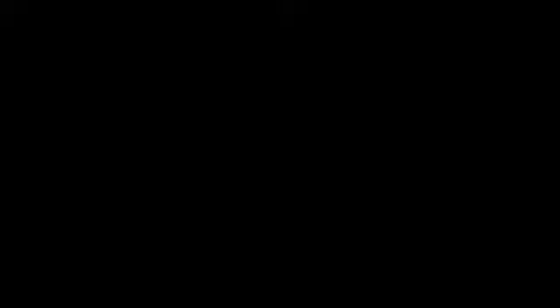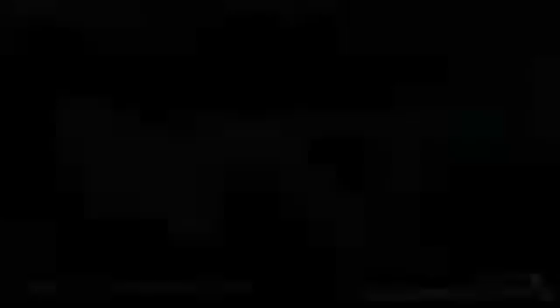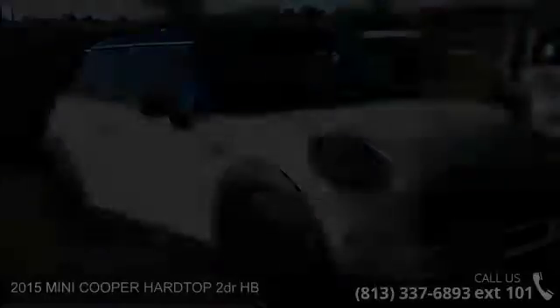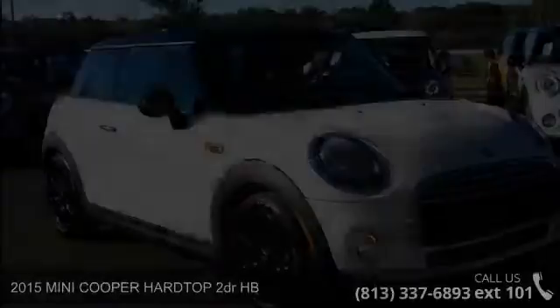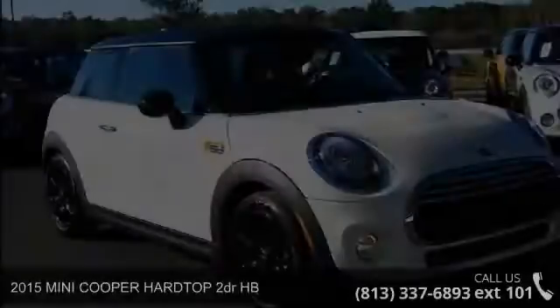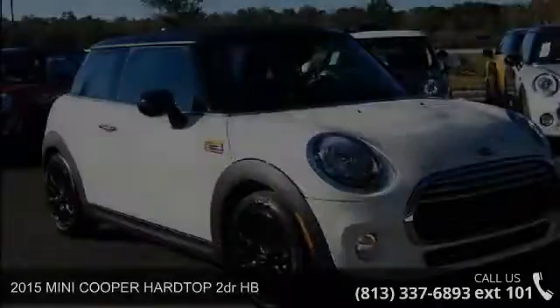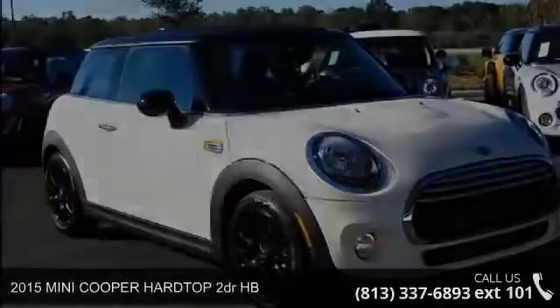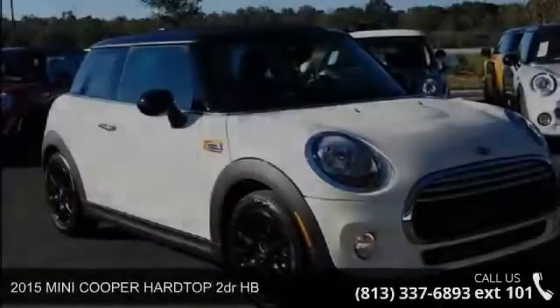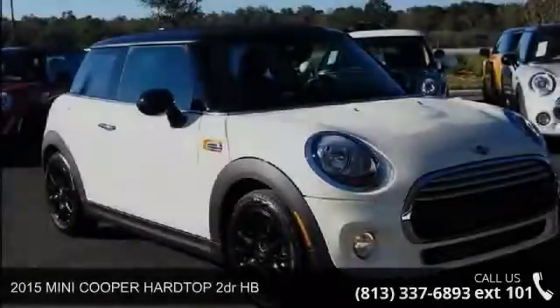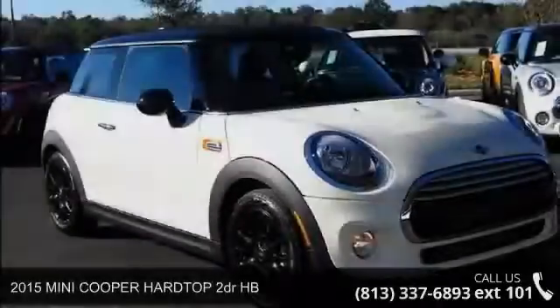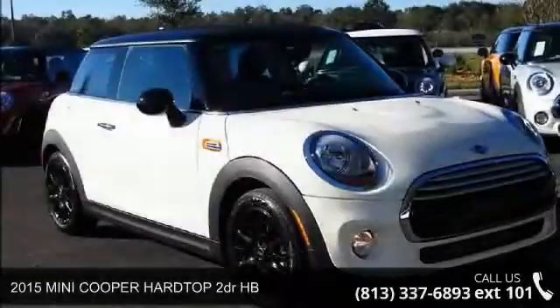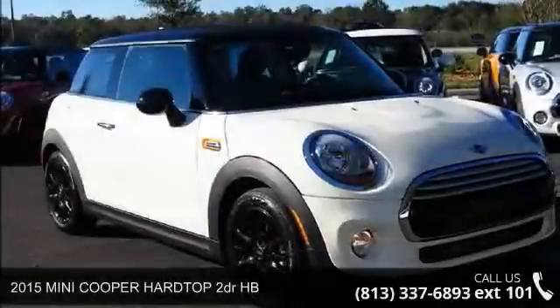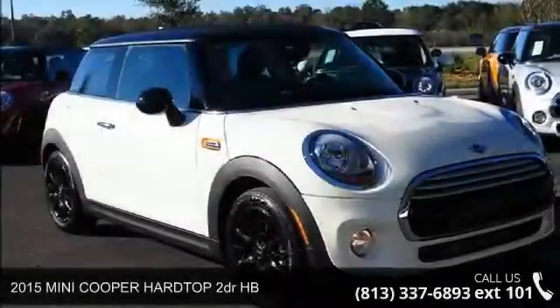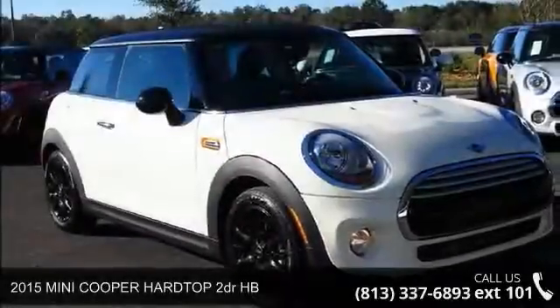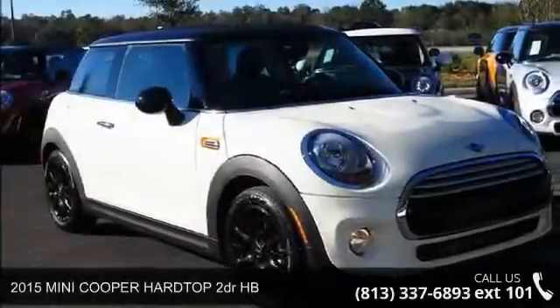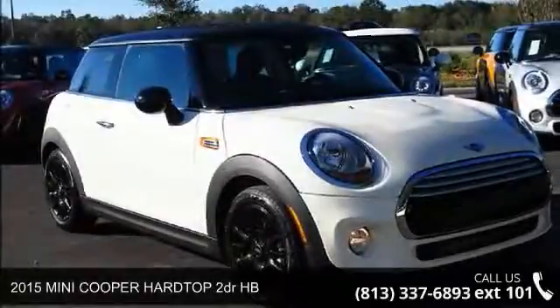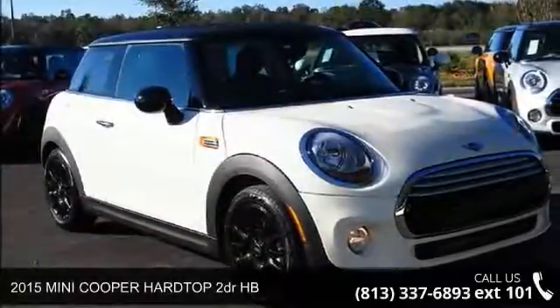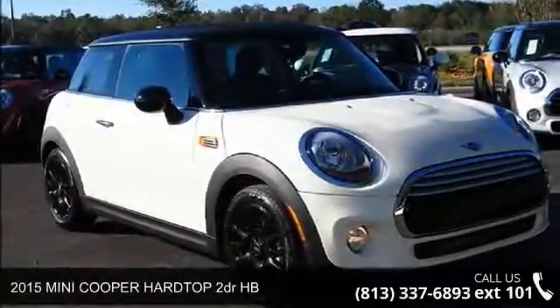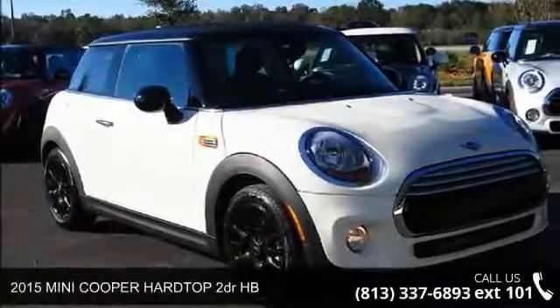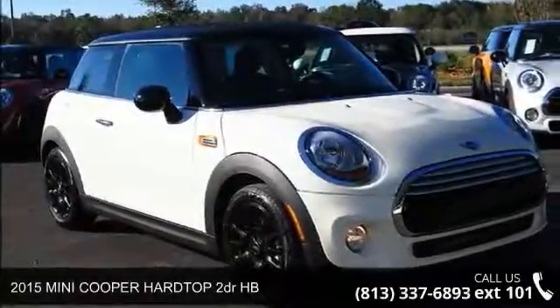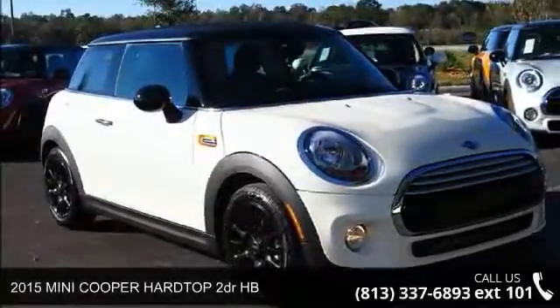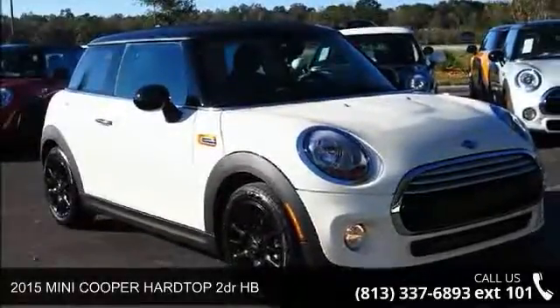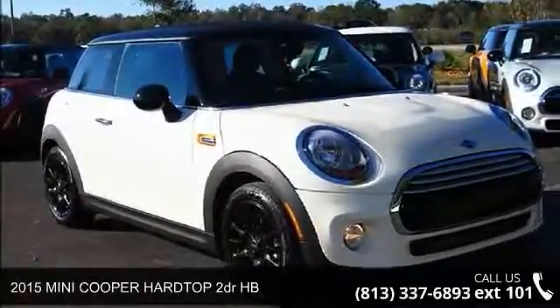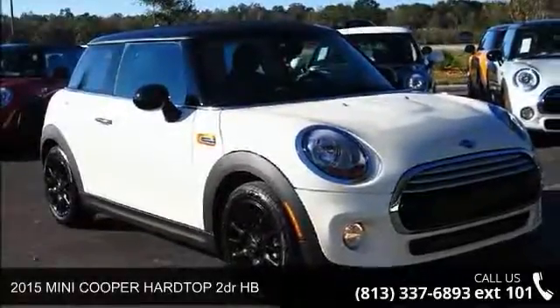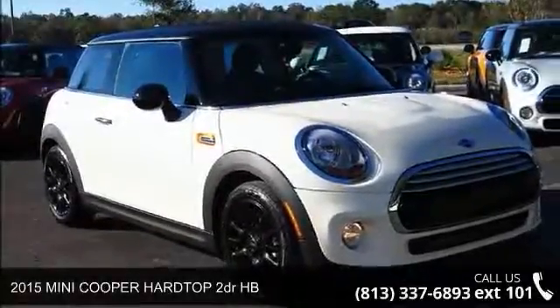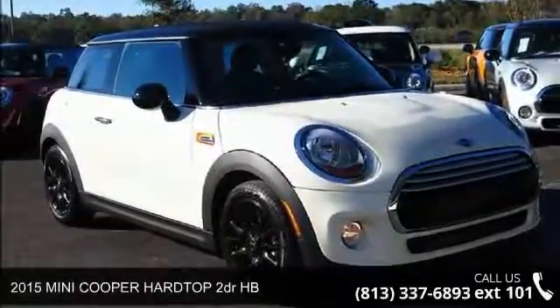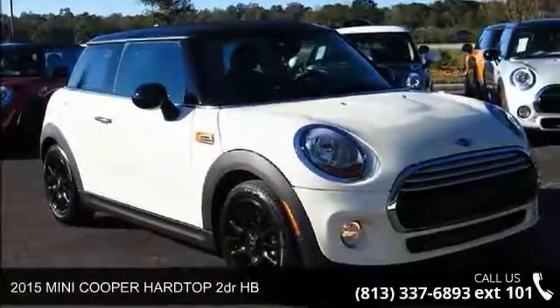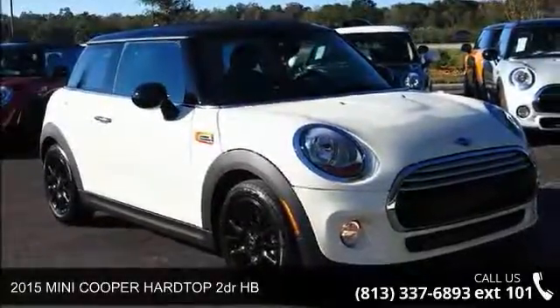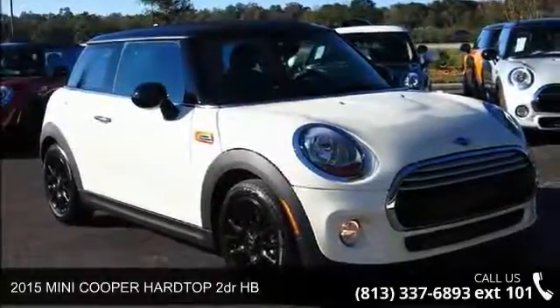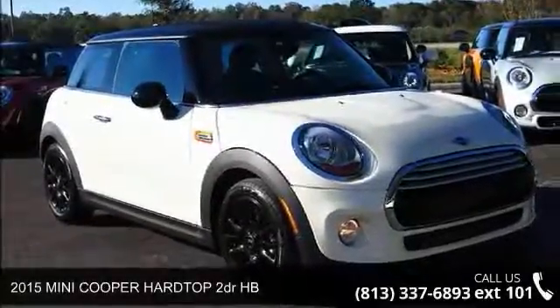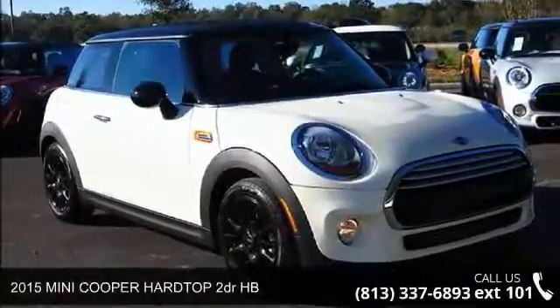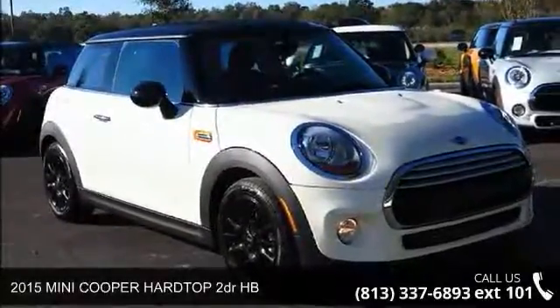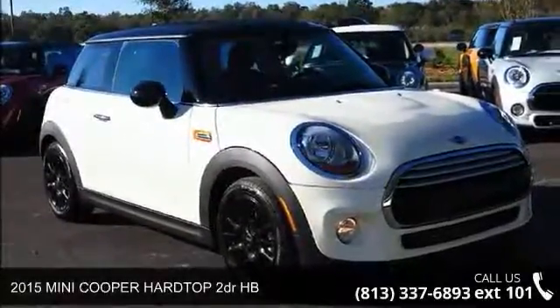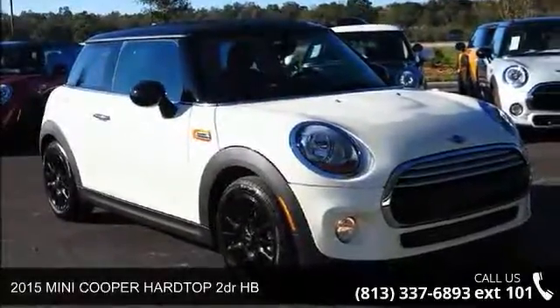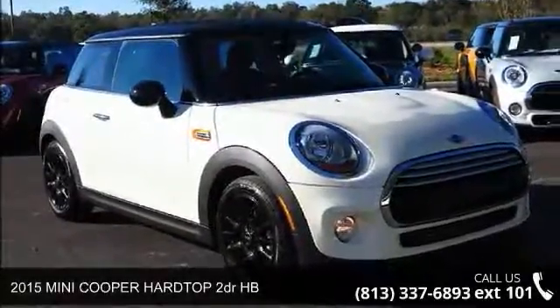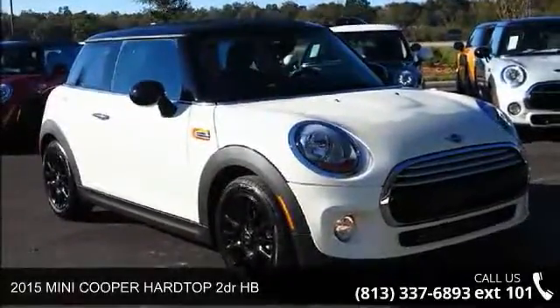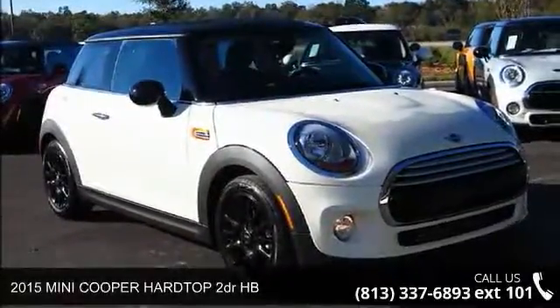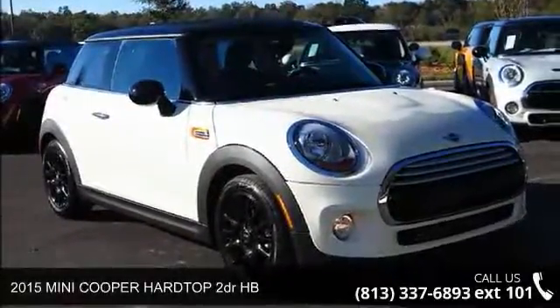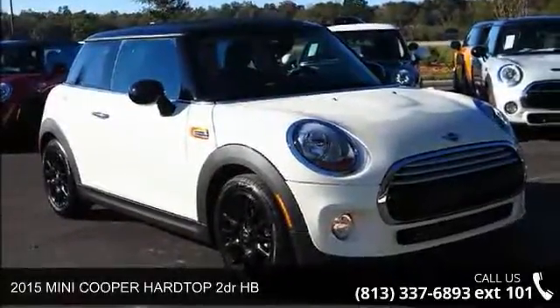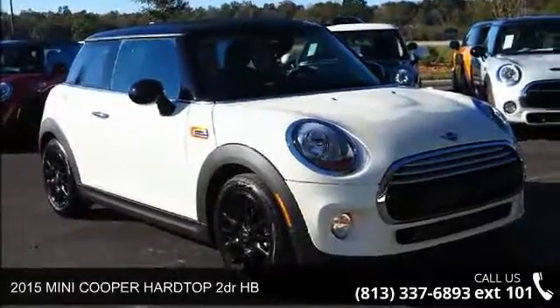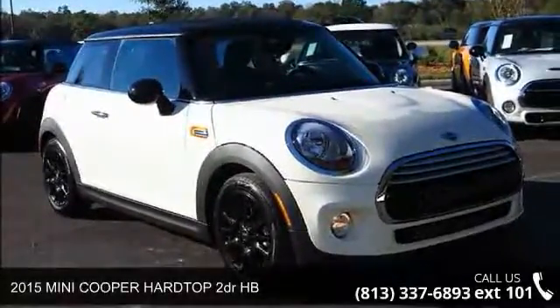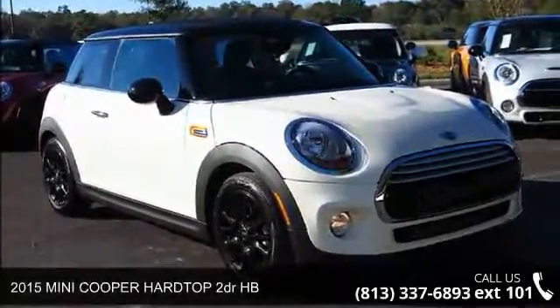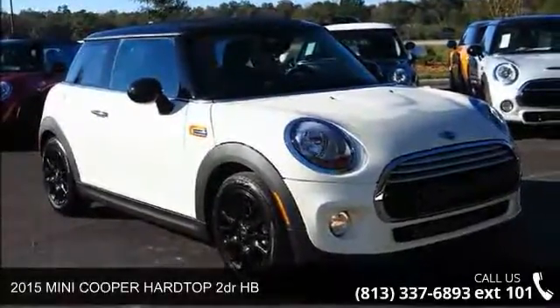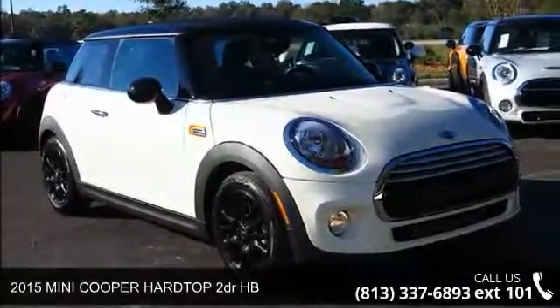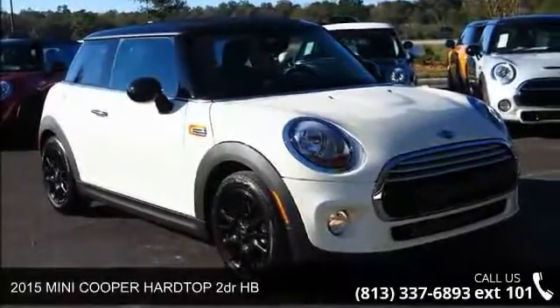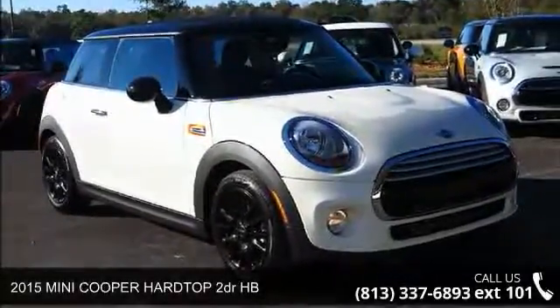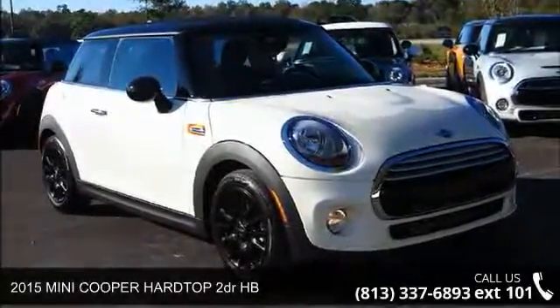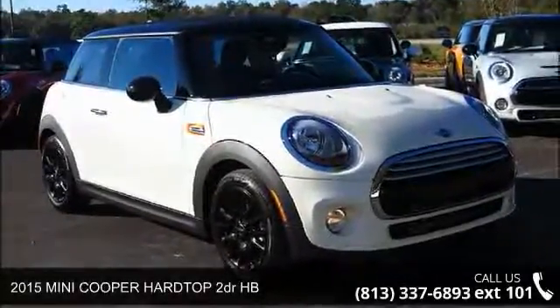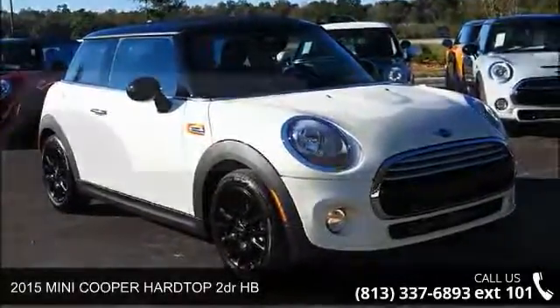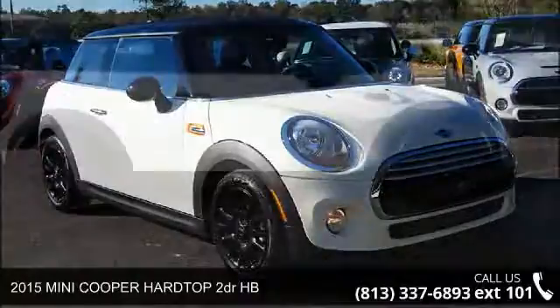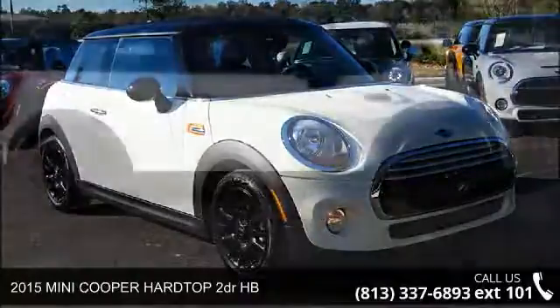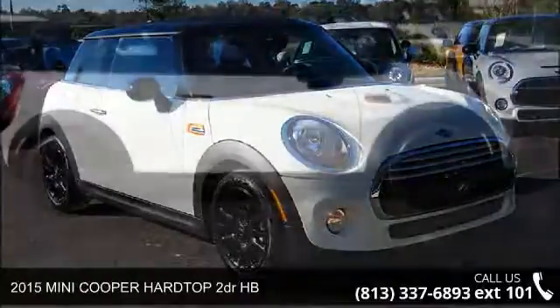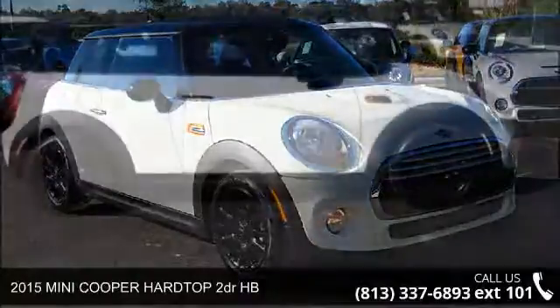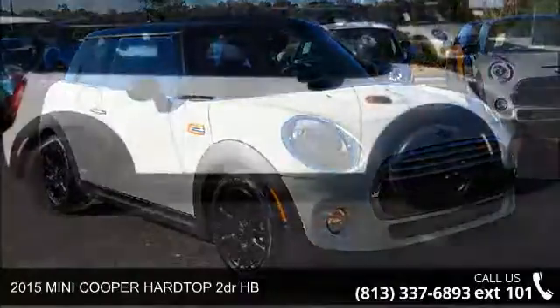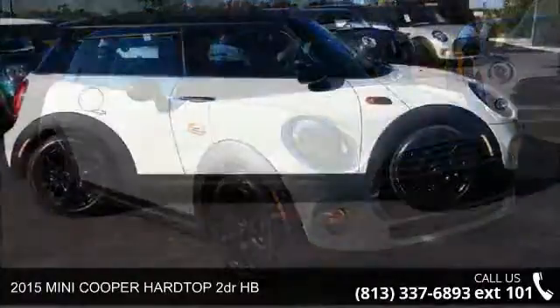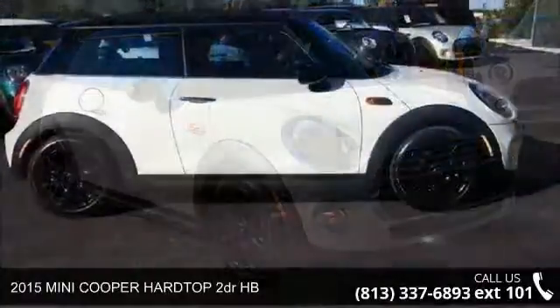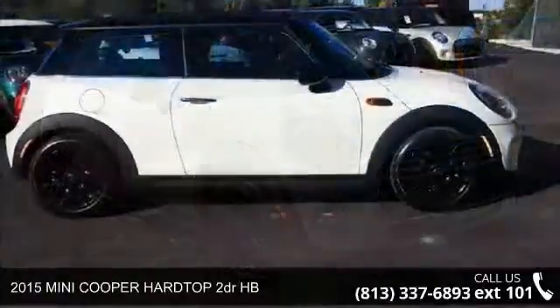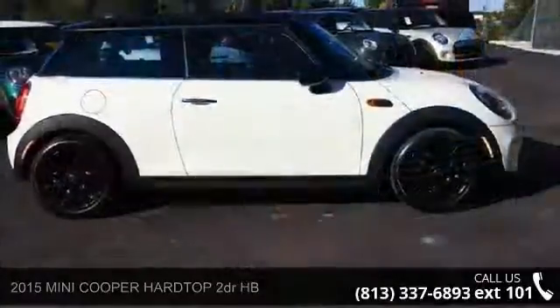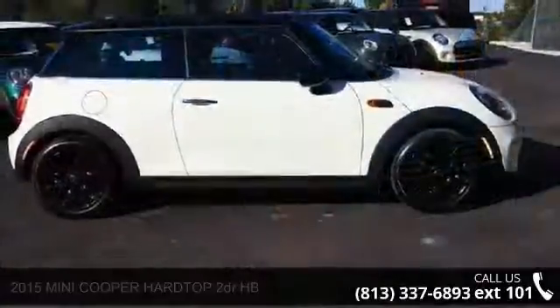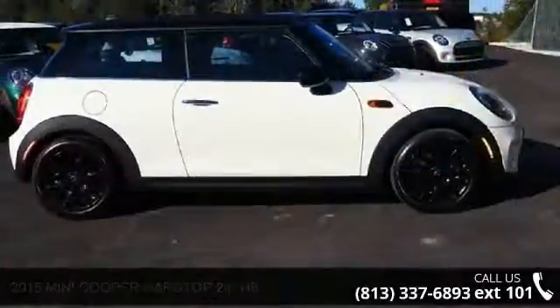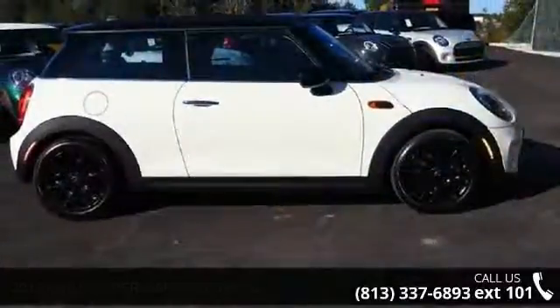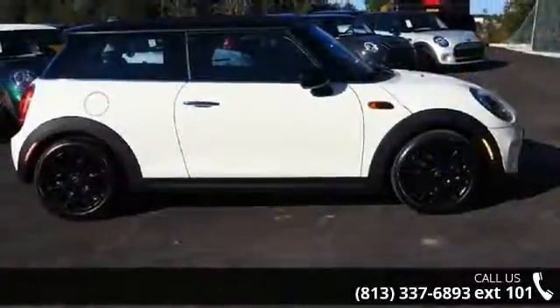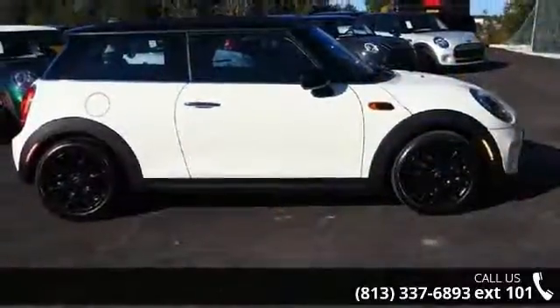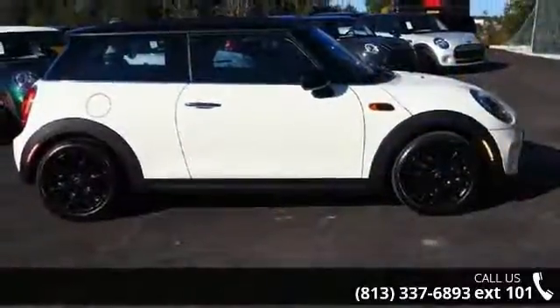Arrive in style with this 2015 Mini Cooper Hardtop. This may be the set of wheels you've been looking for.